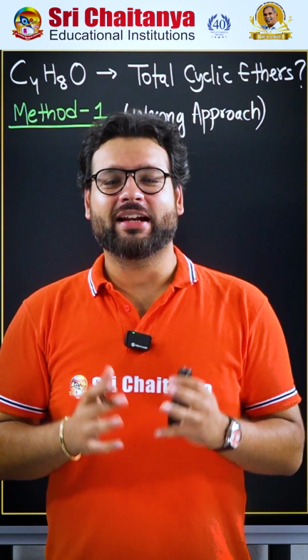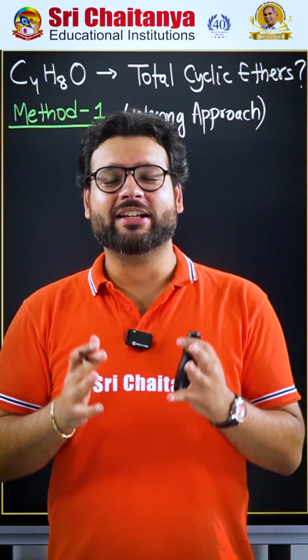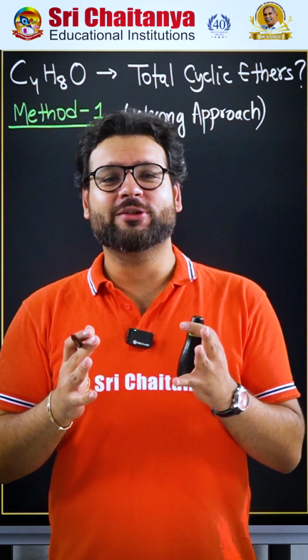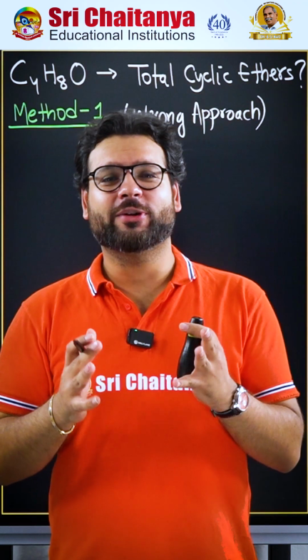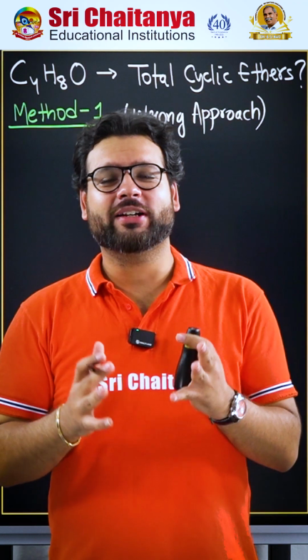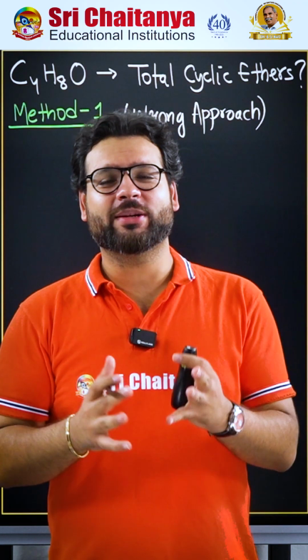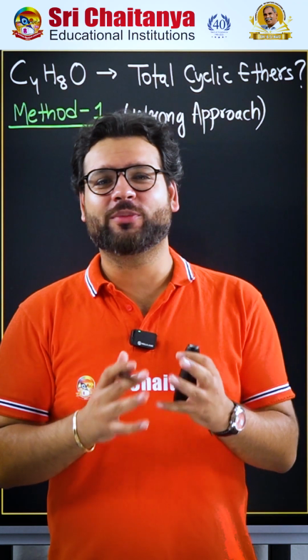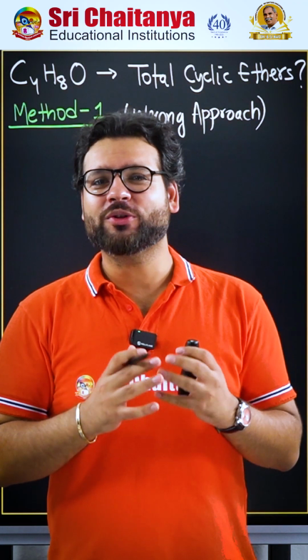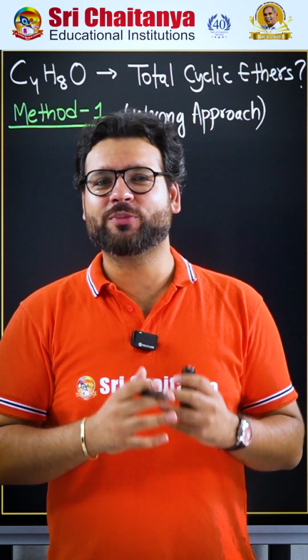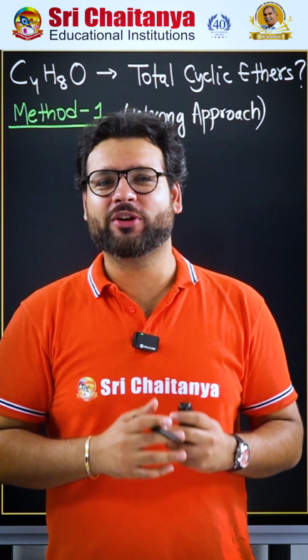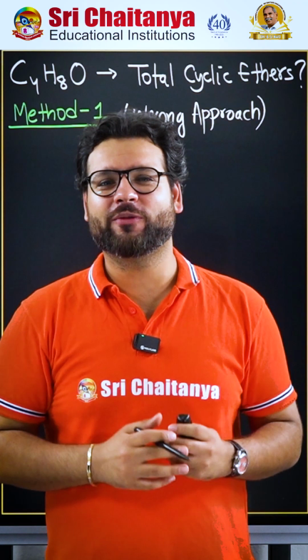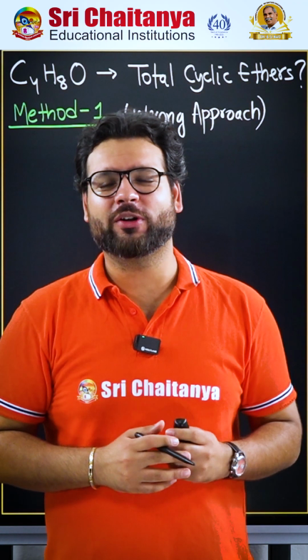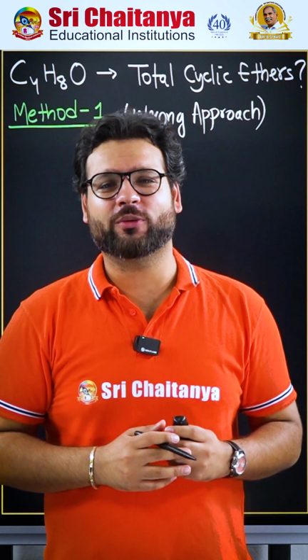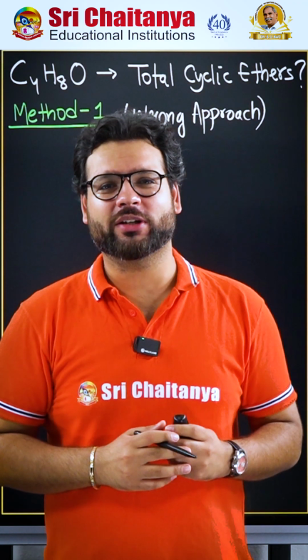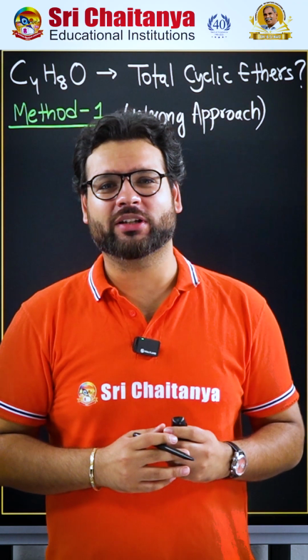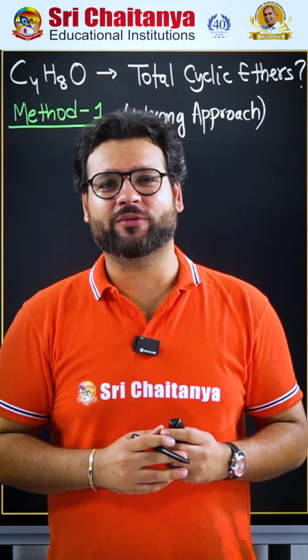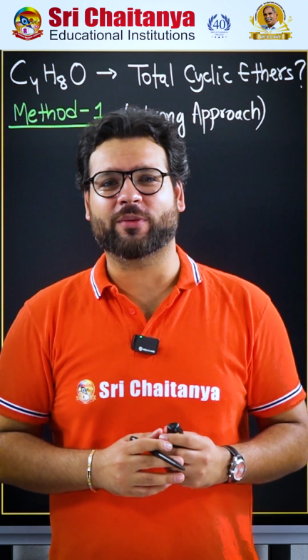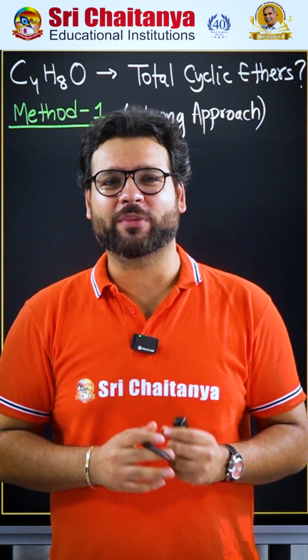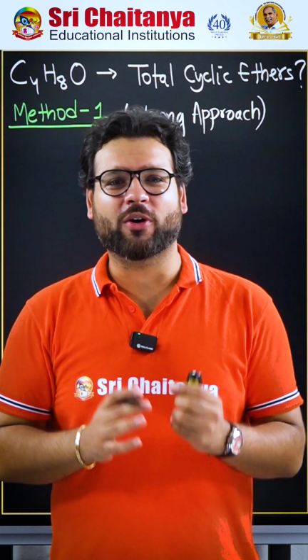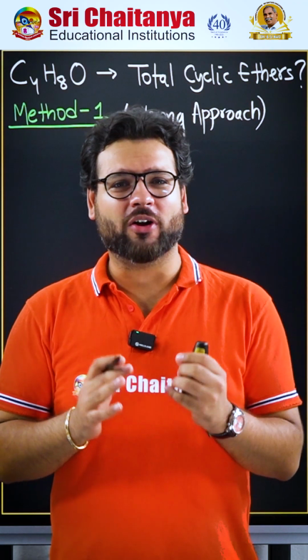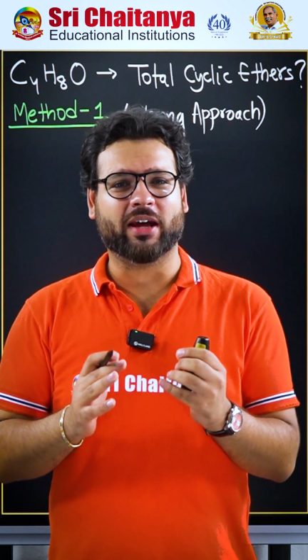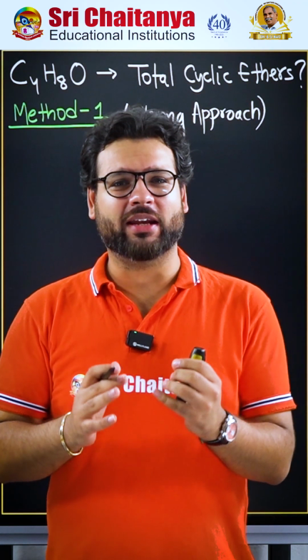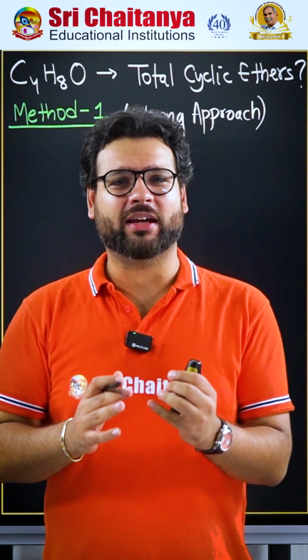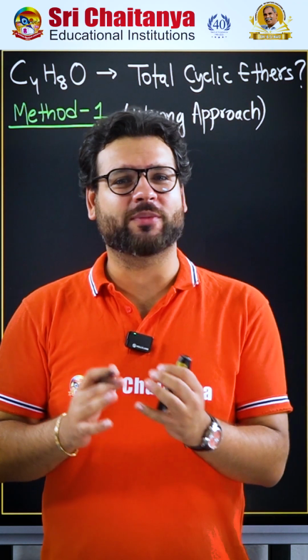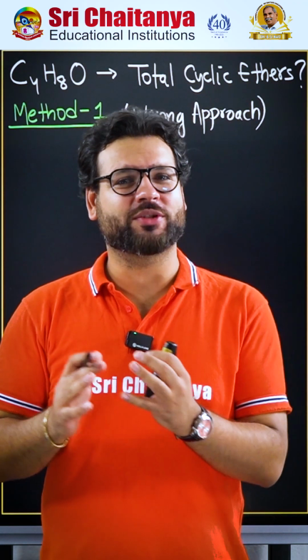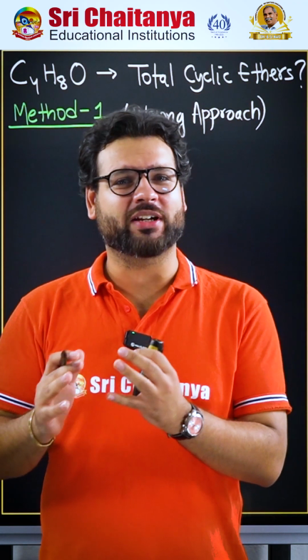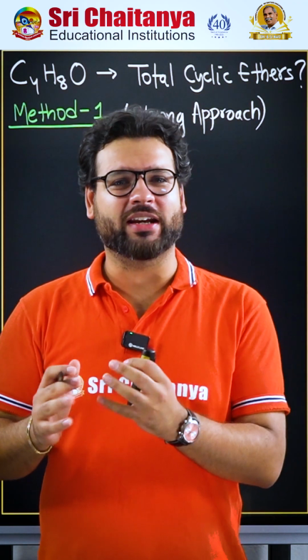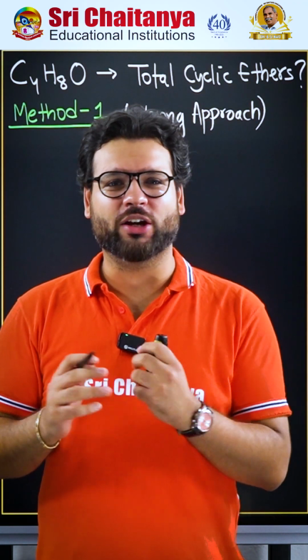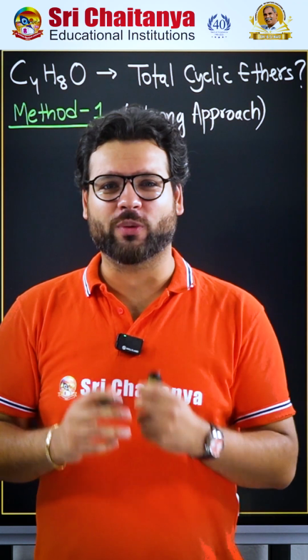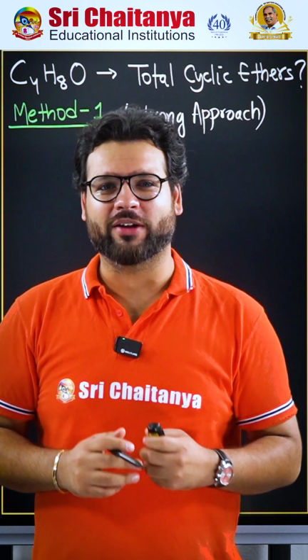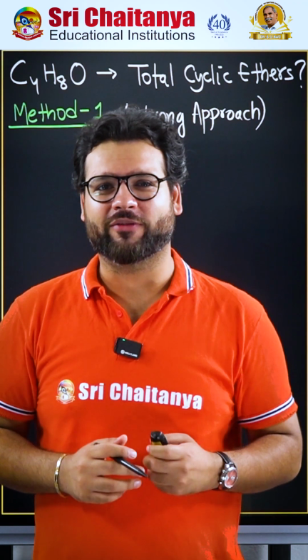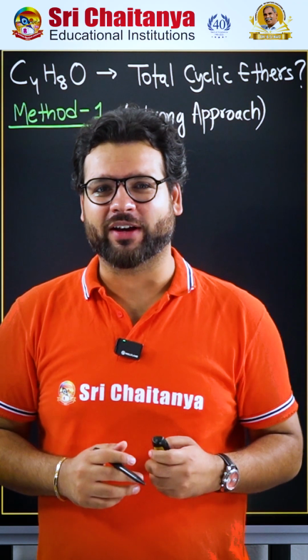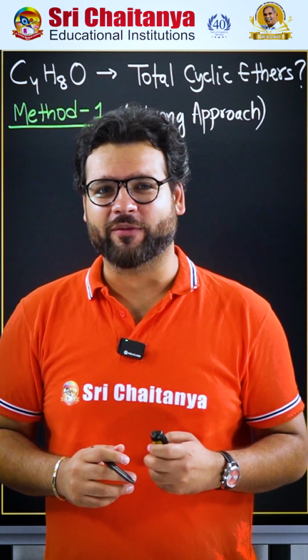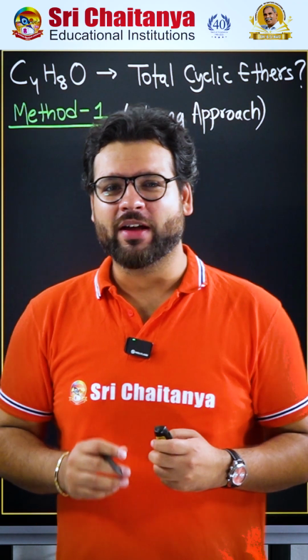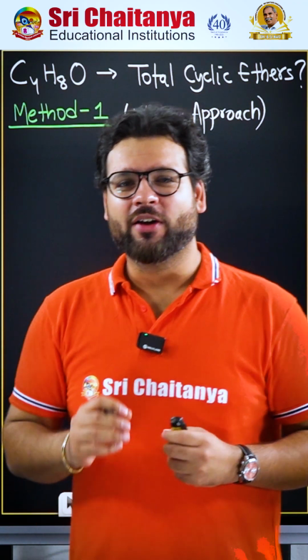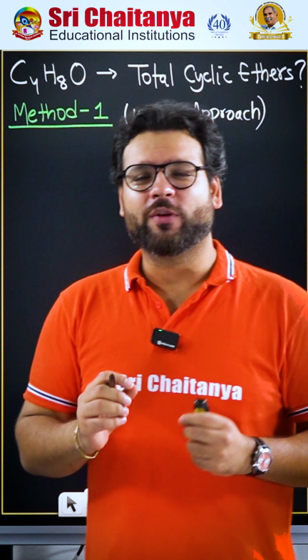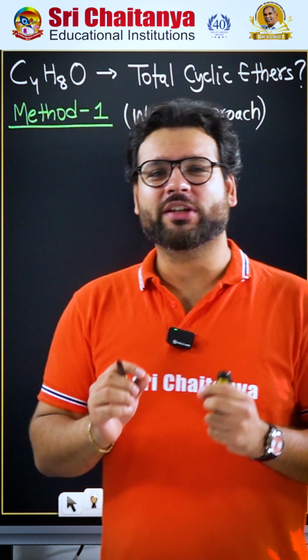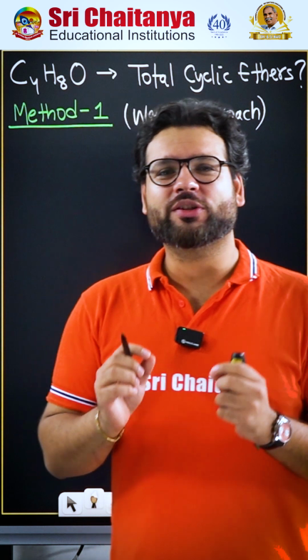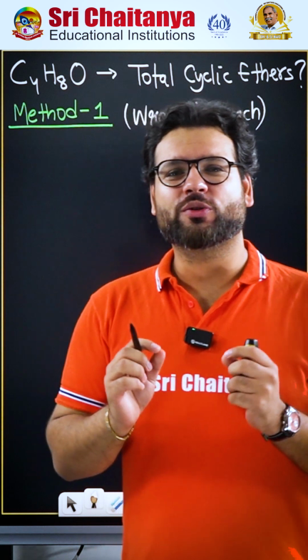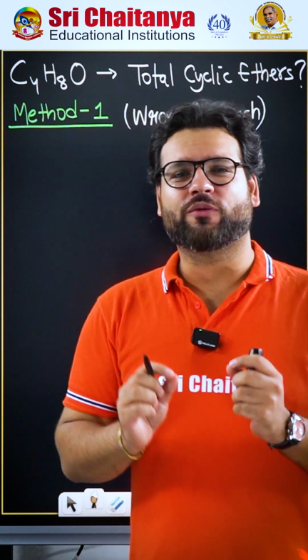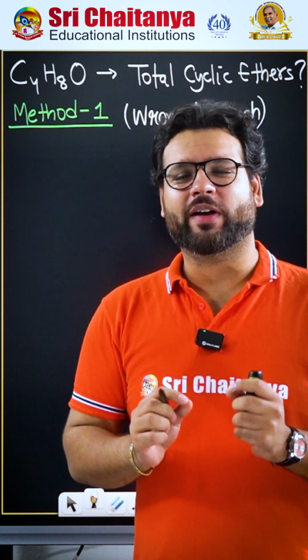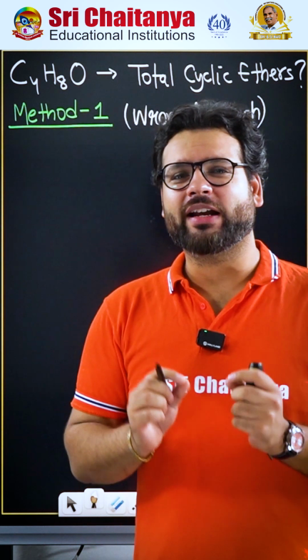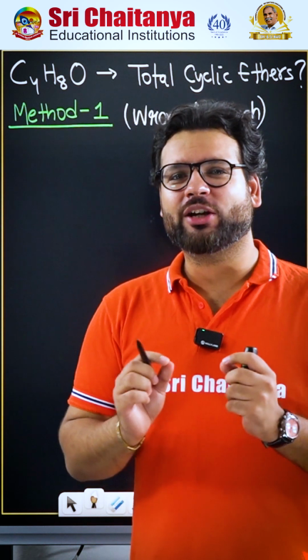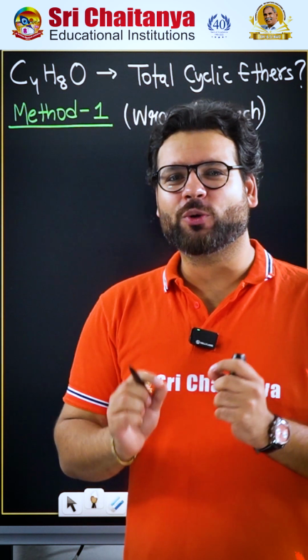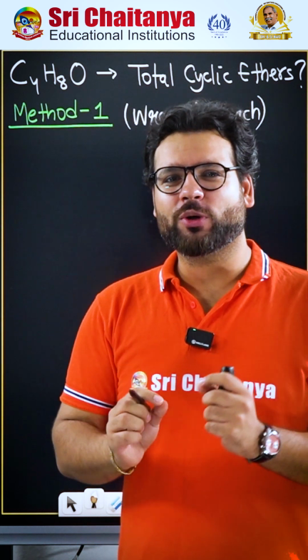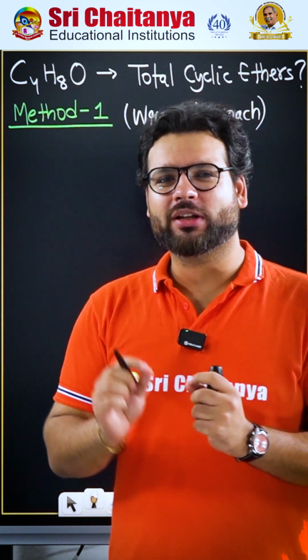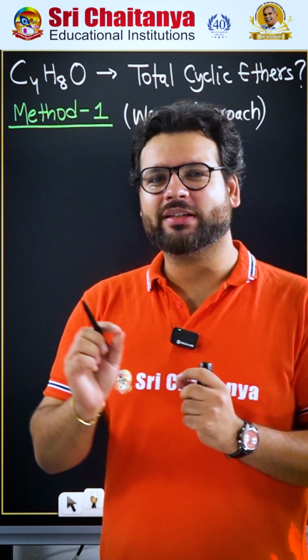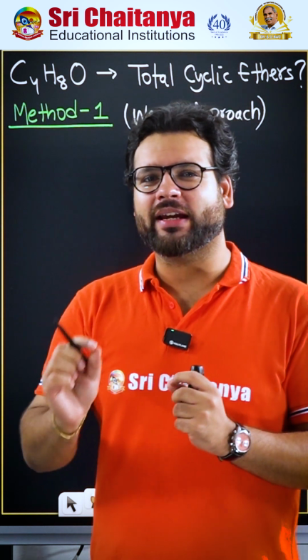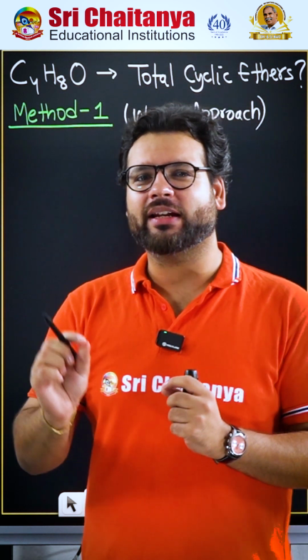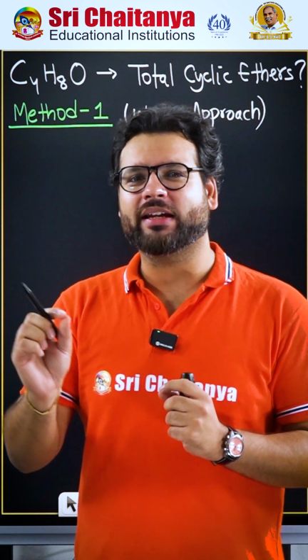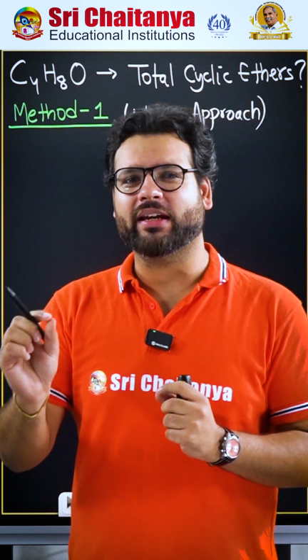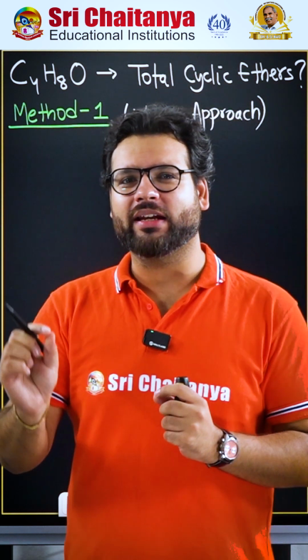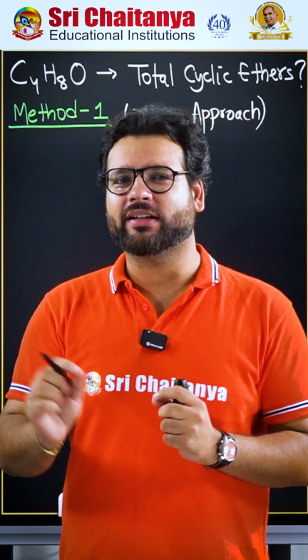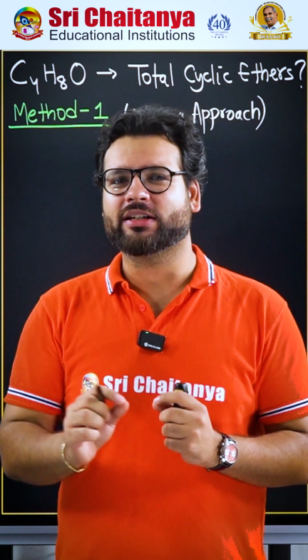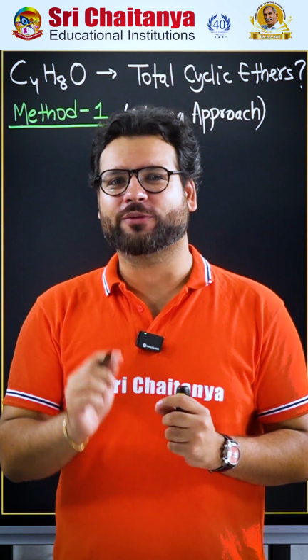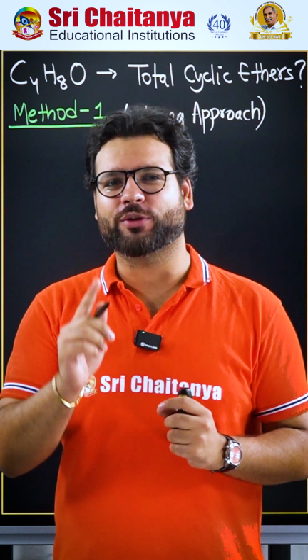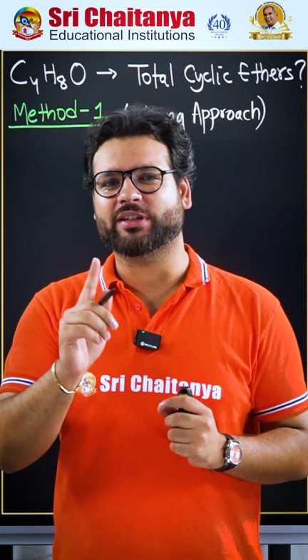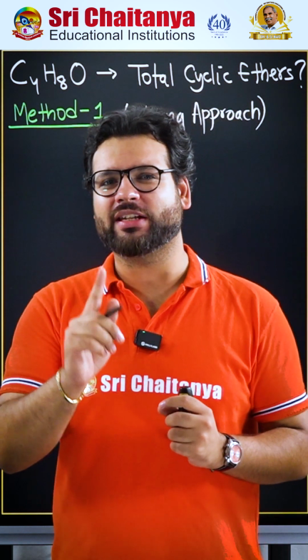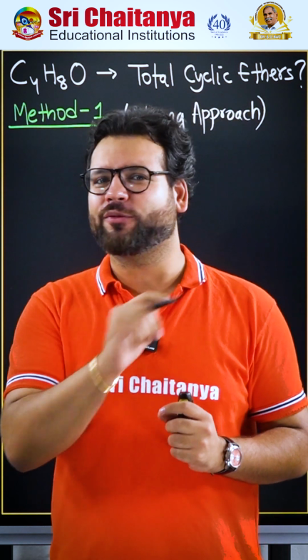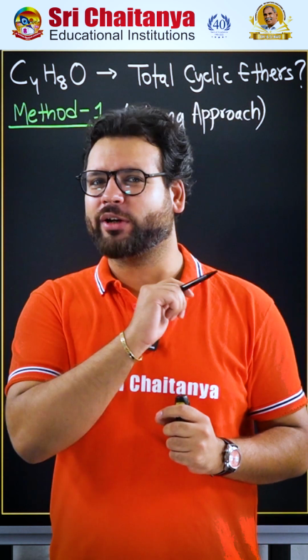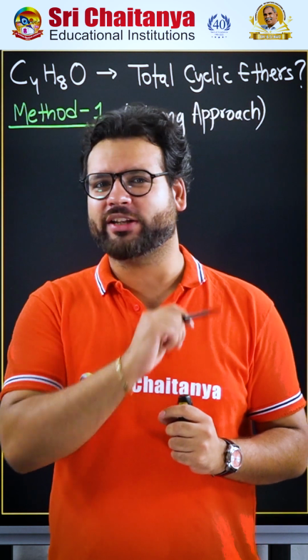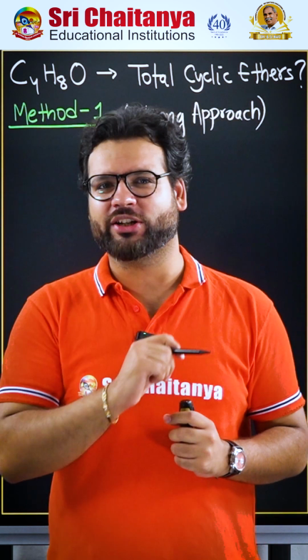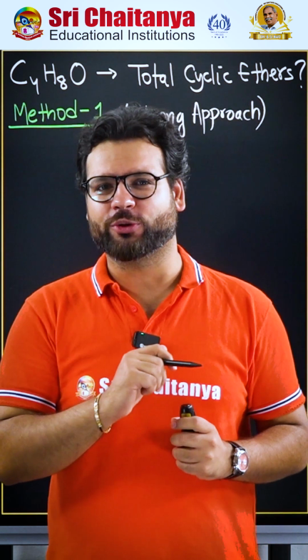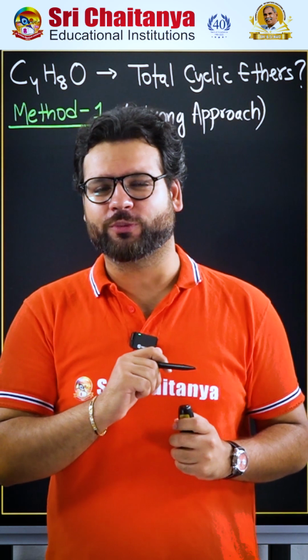Let us look at the most beautiful question from the organic chemistry NEET 2025, which is to find the total cyclic ethers for C4H8O2.